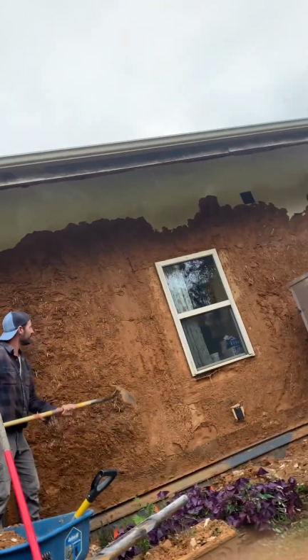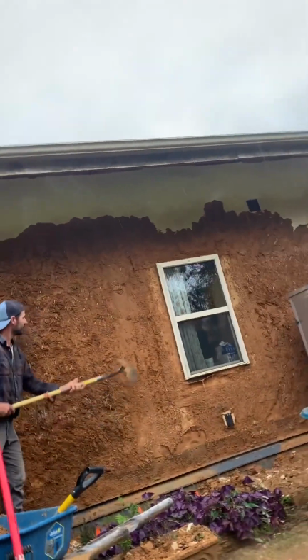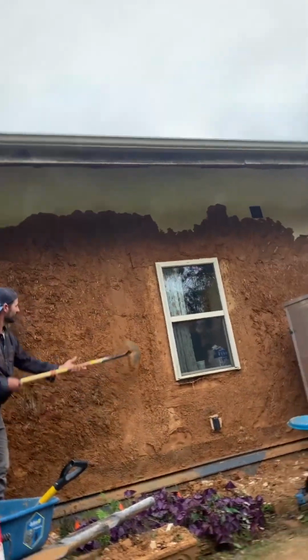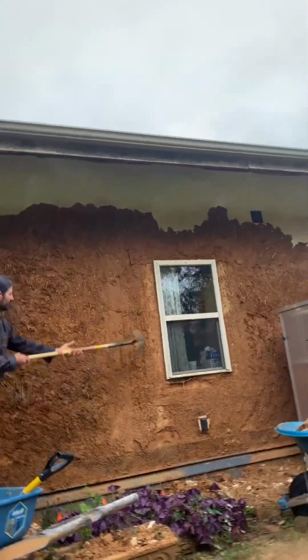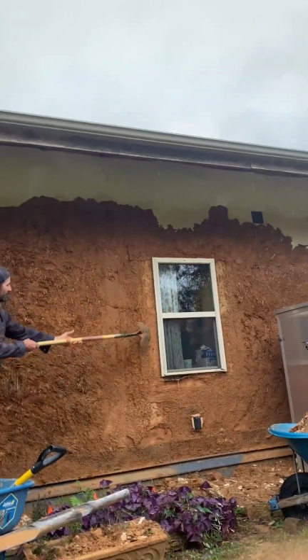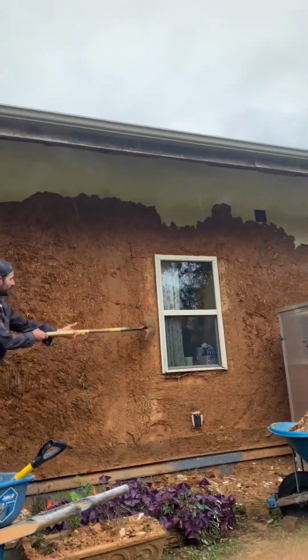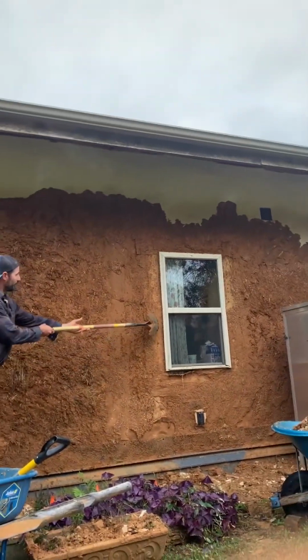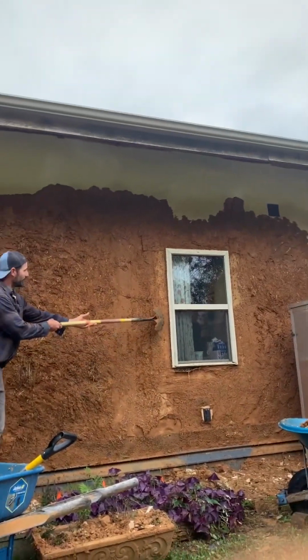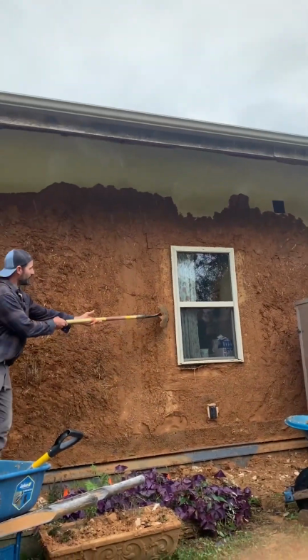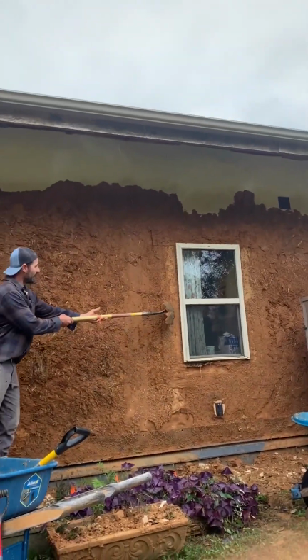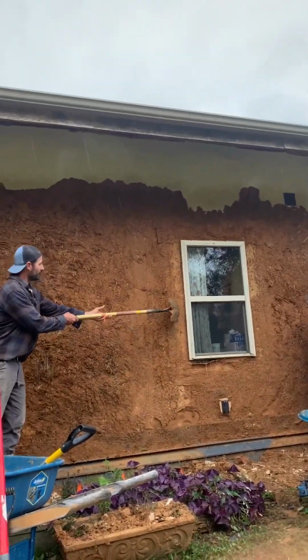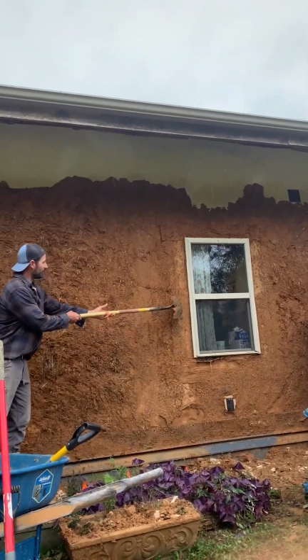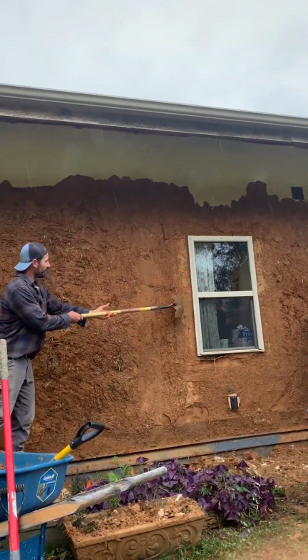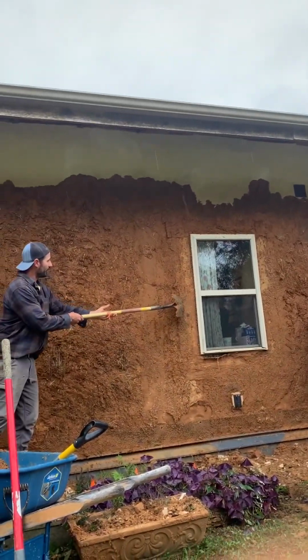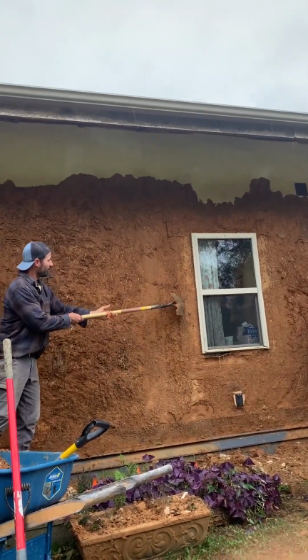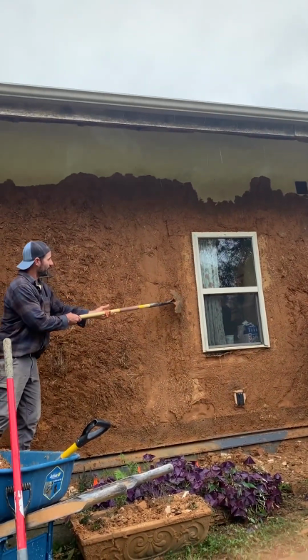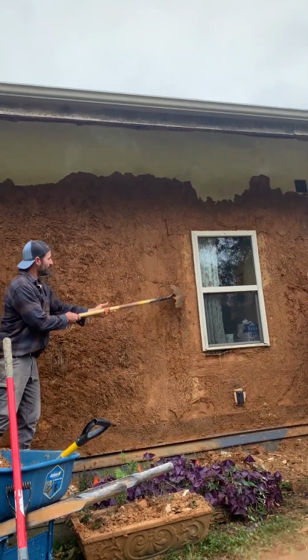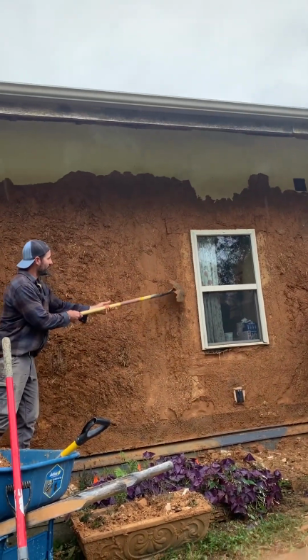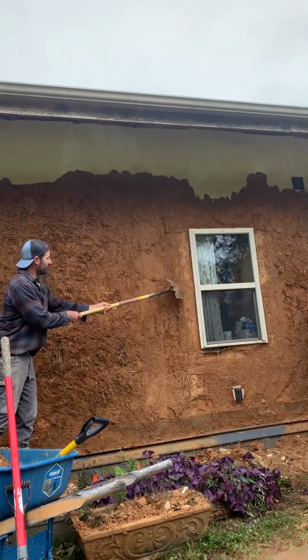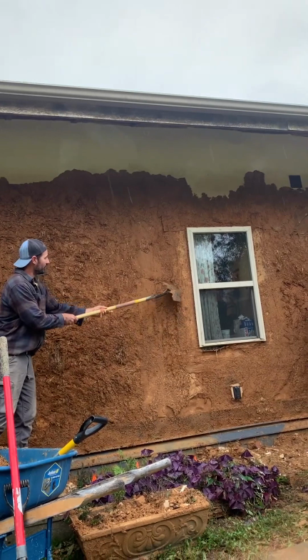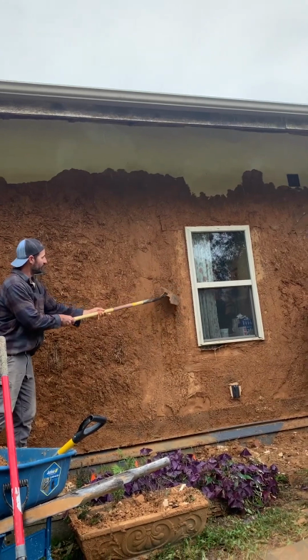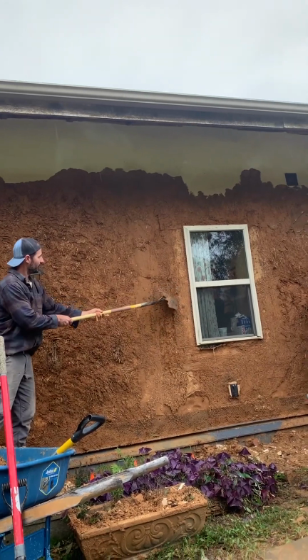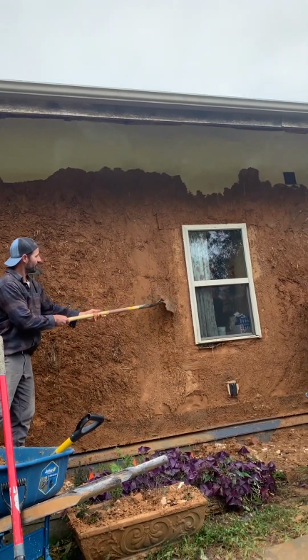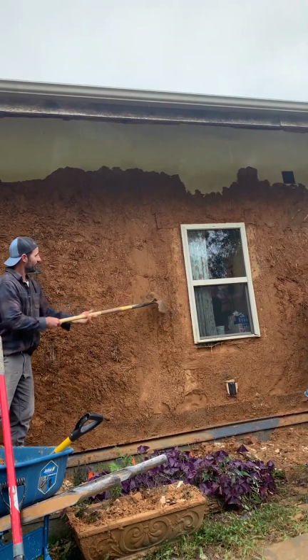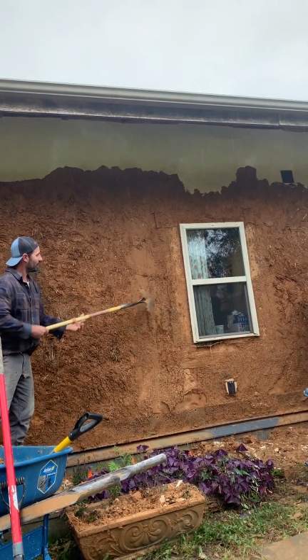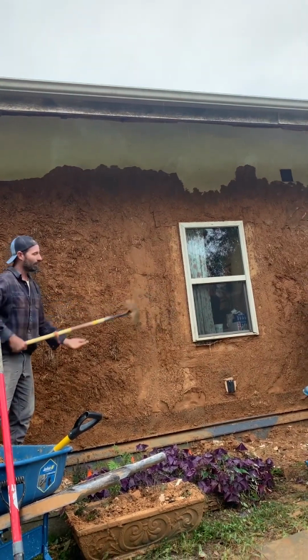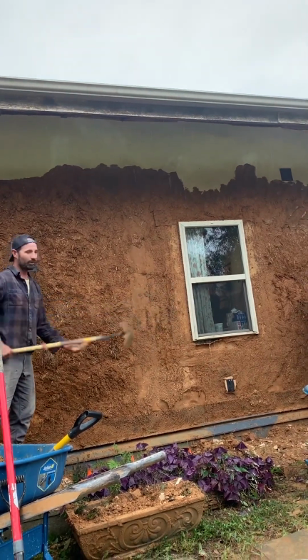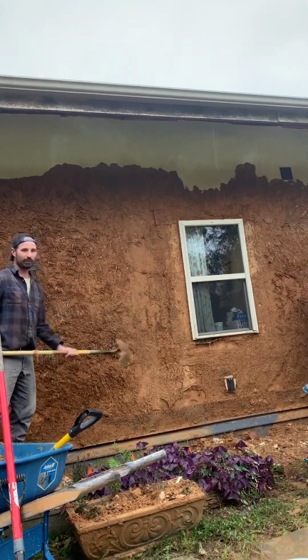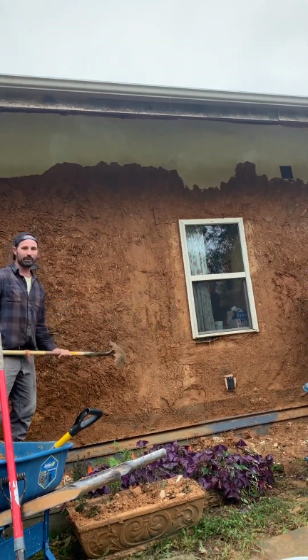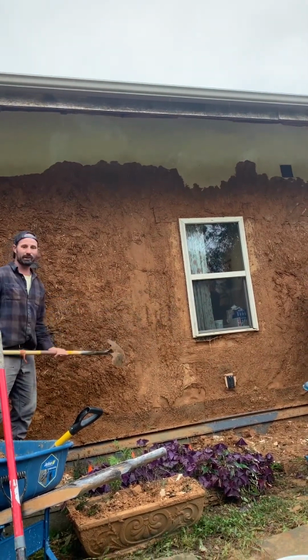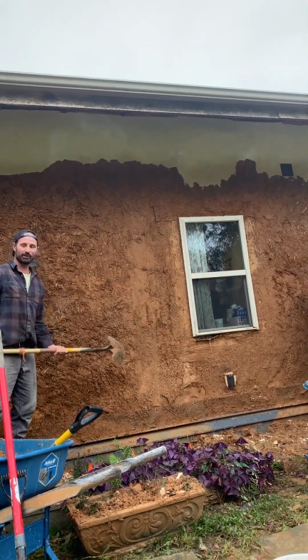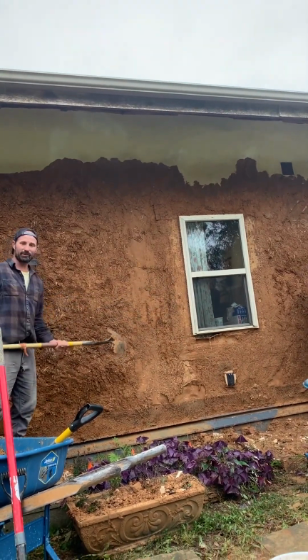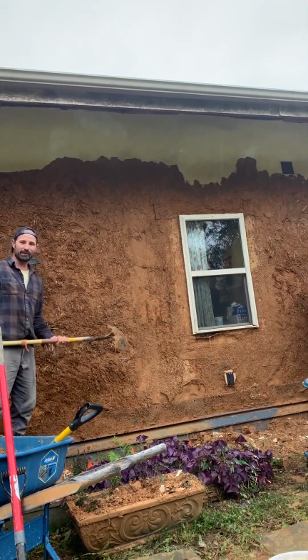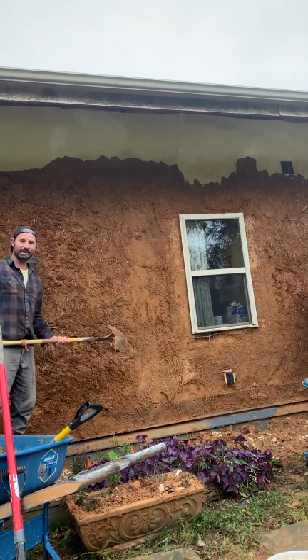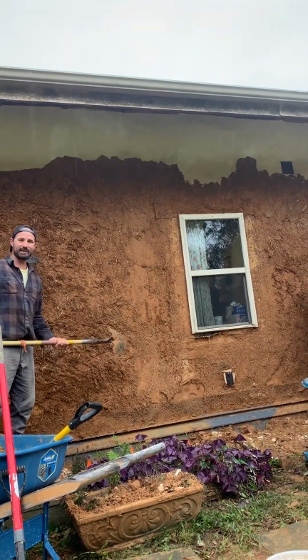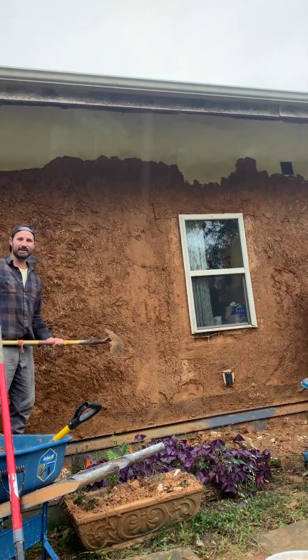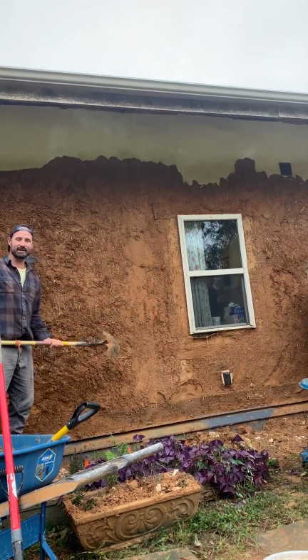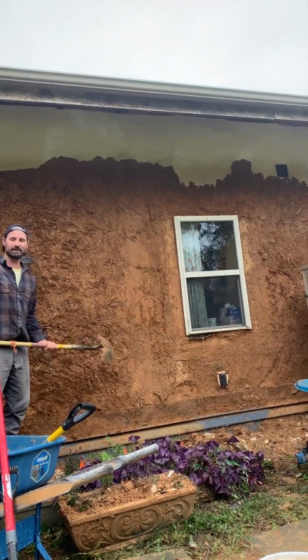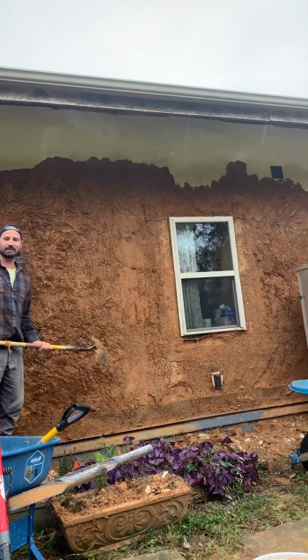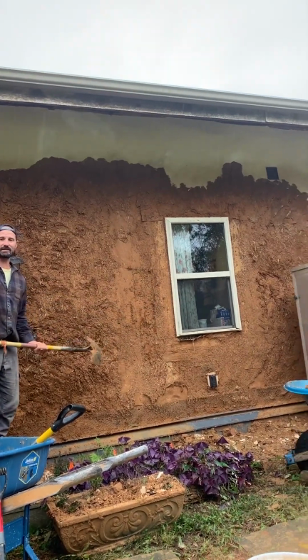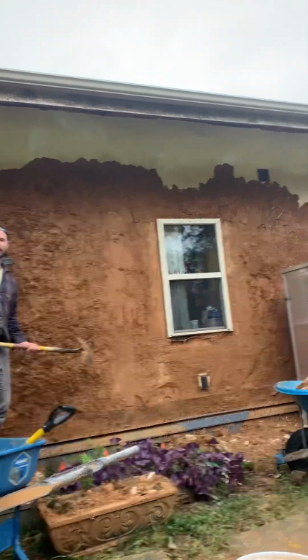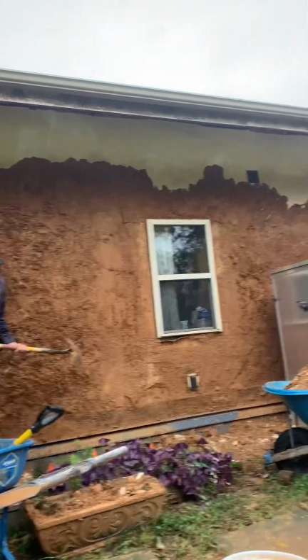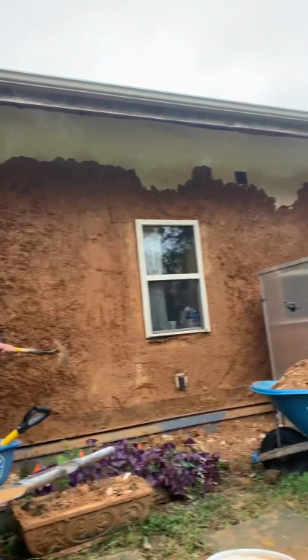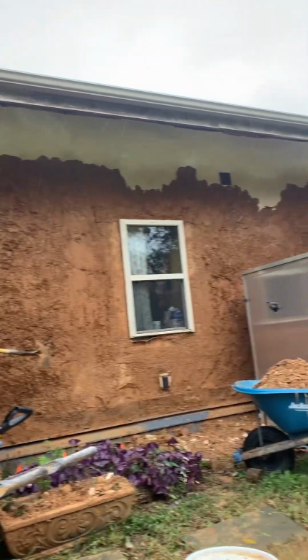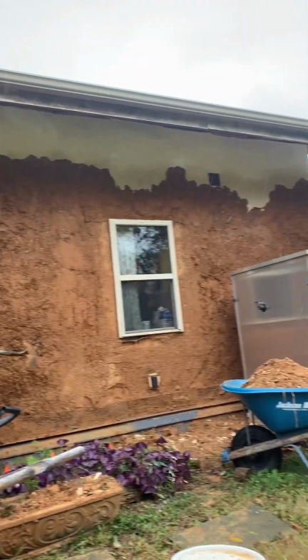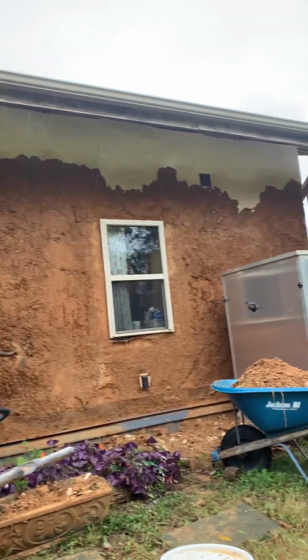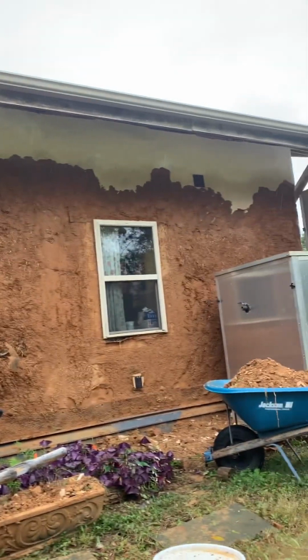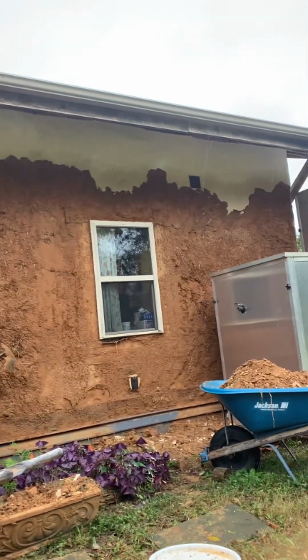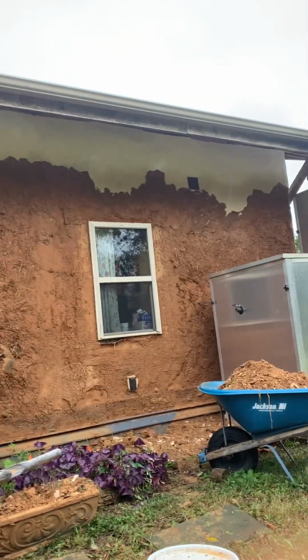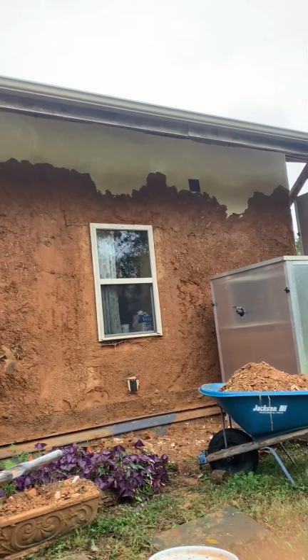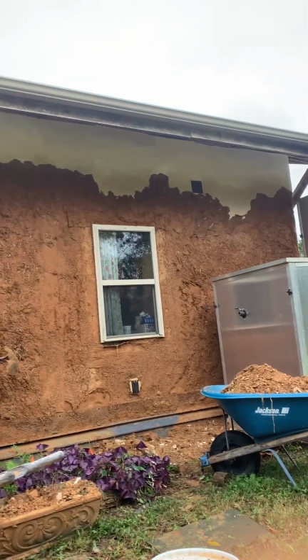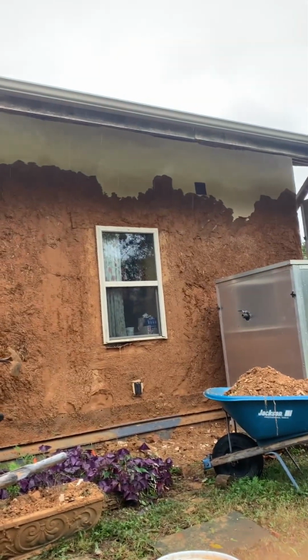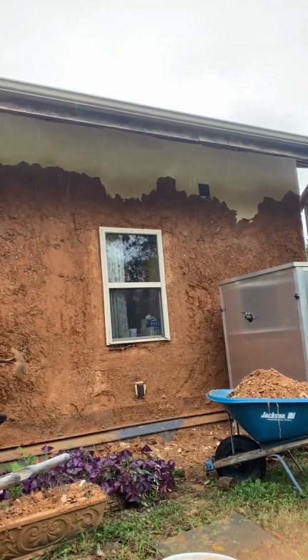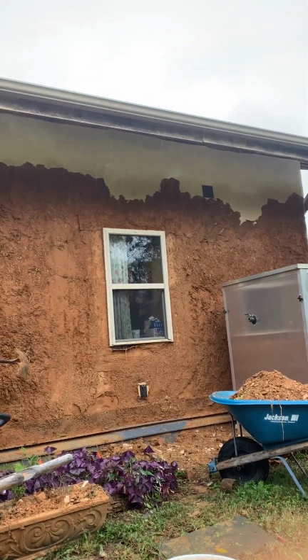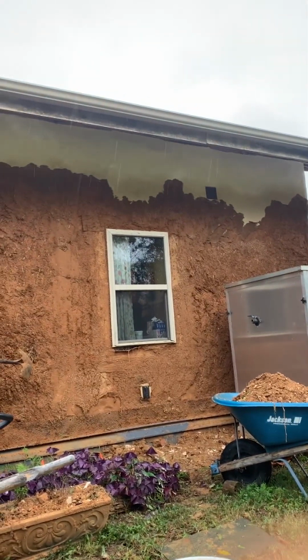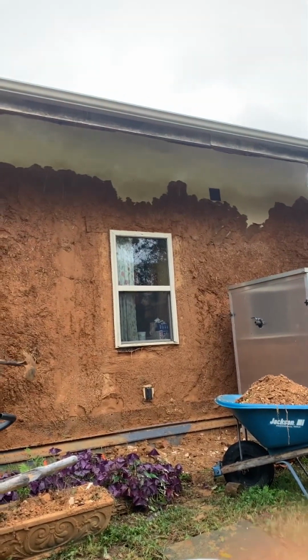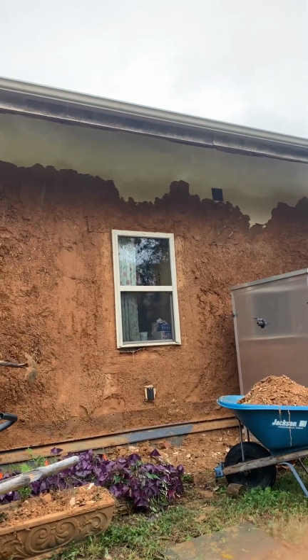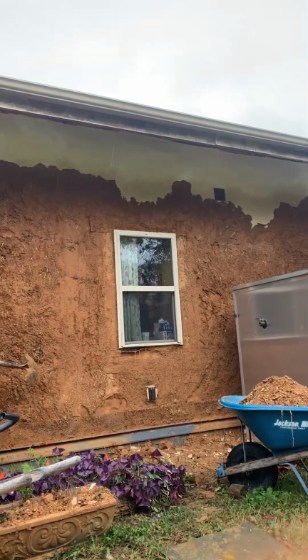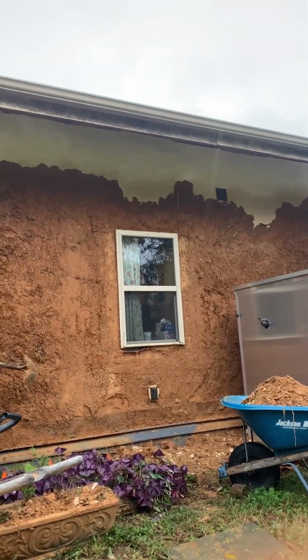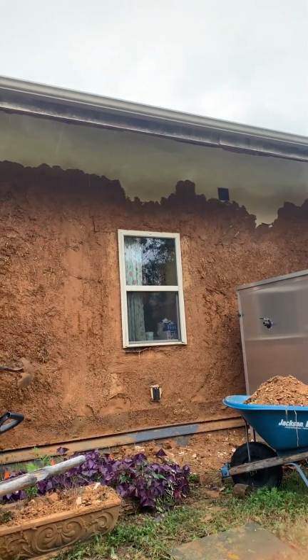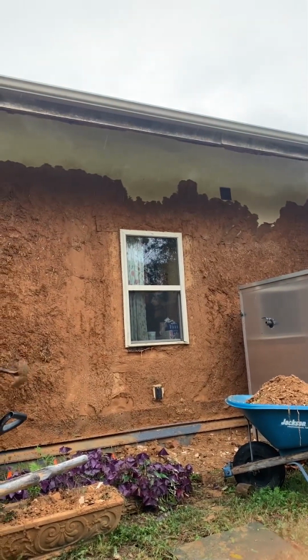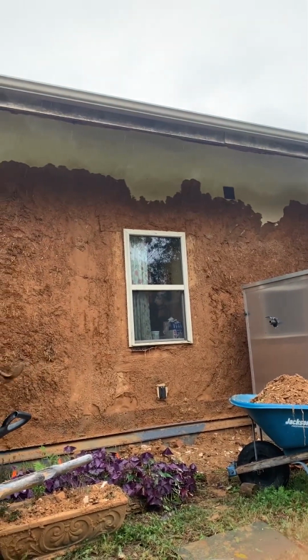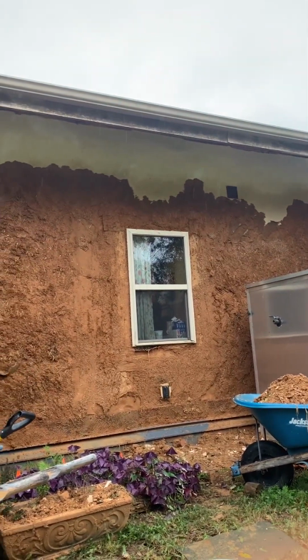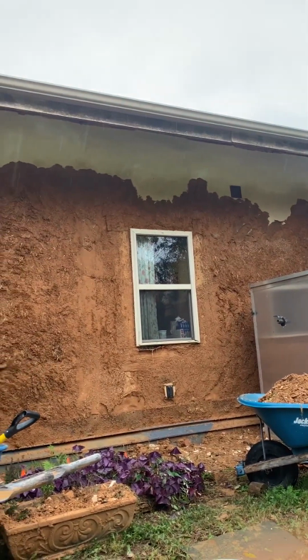We've got burlap around the windows. I want to be able to key into that really well with the lime that's going to go on top.